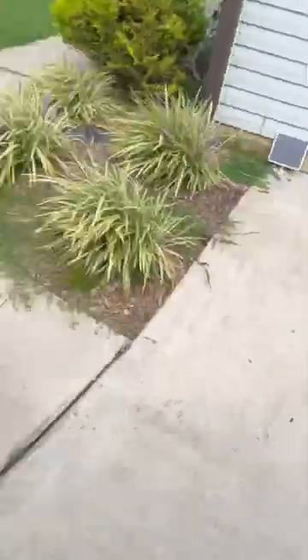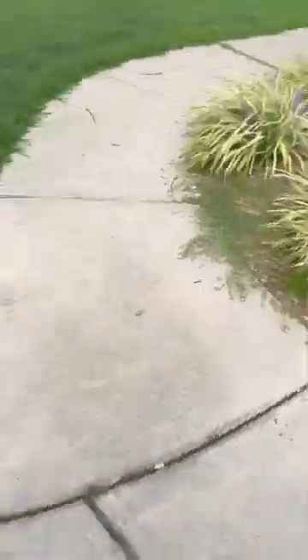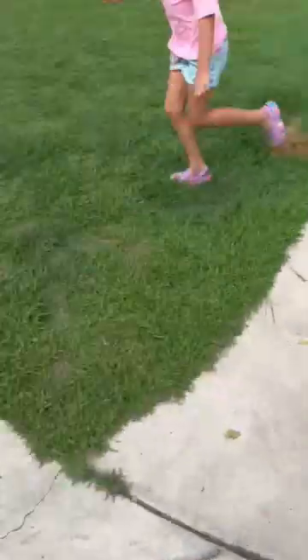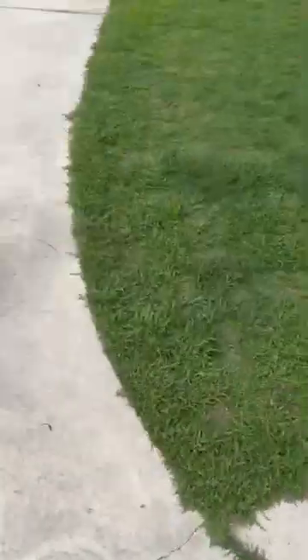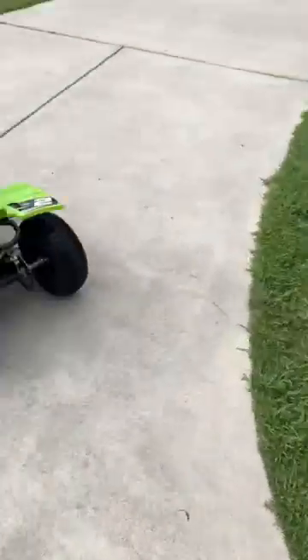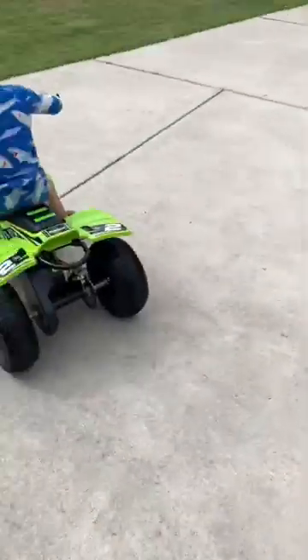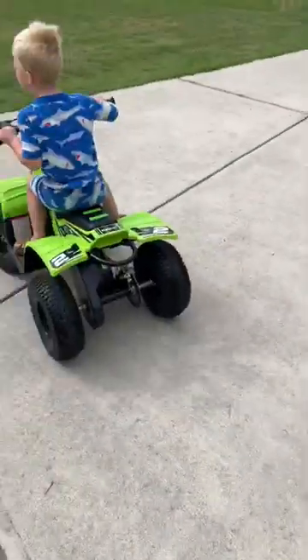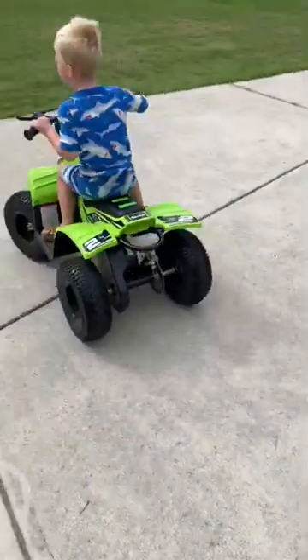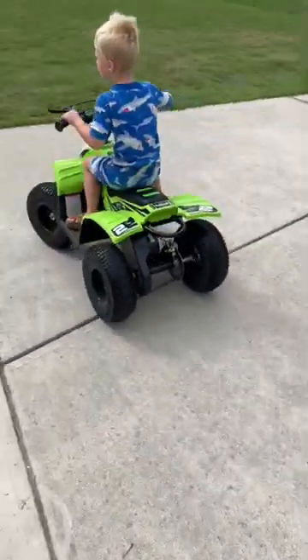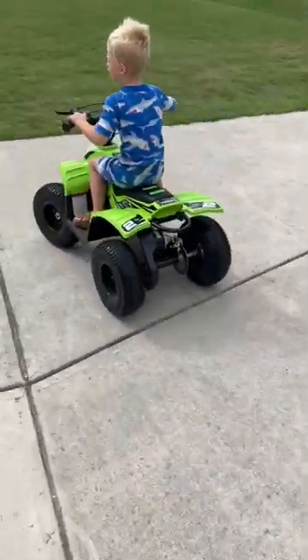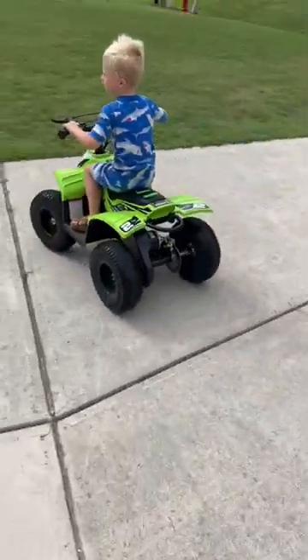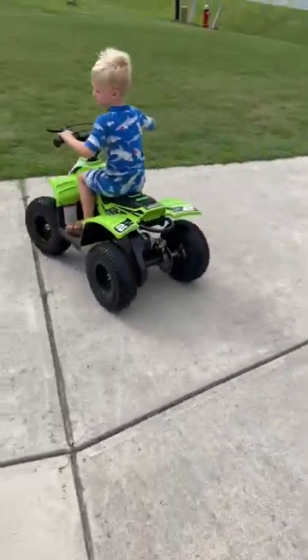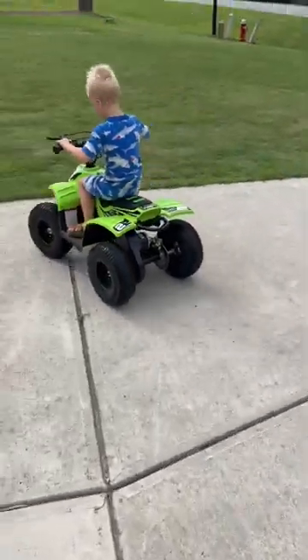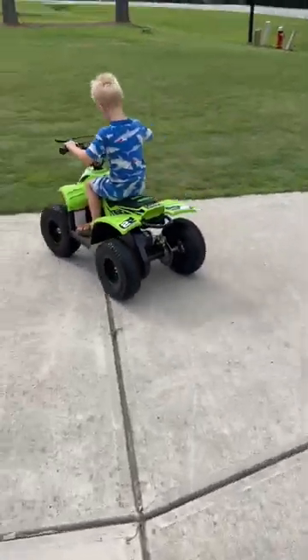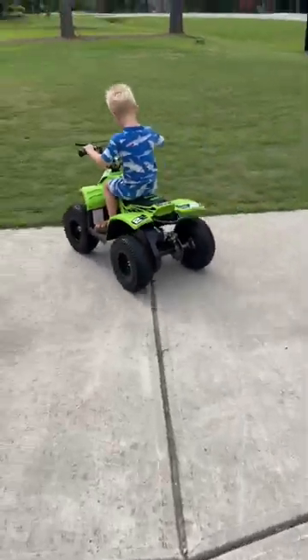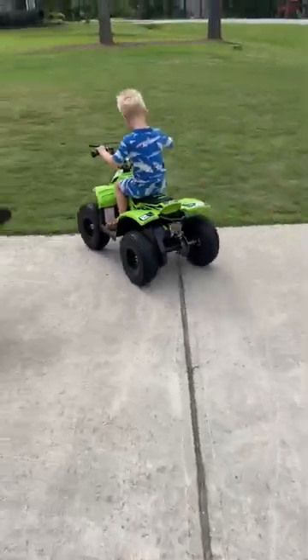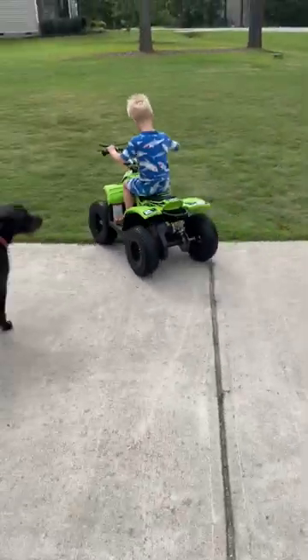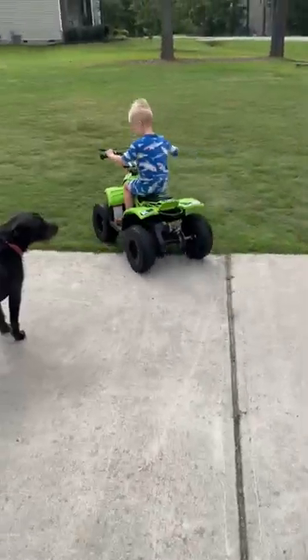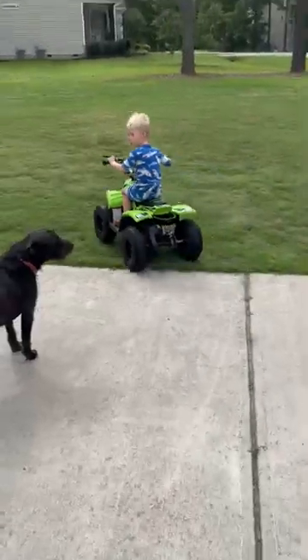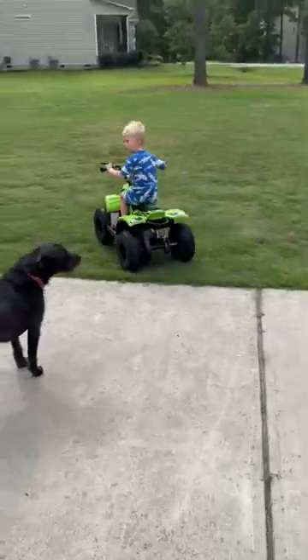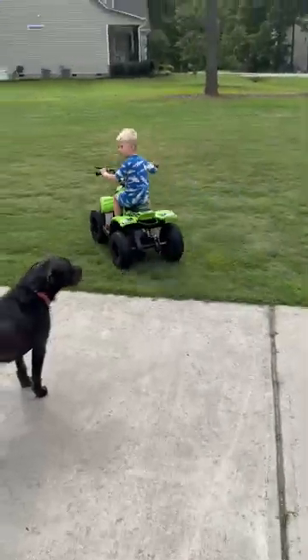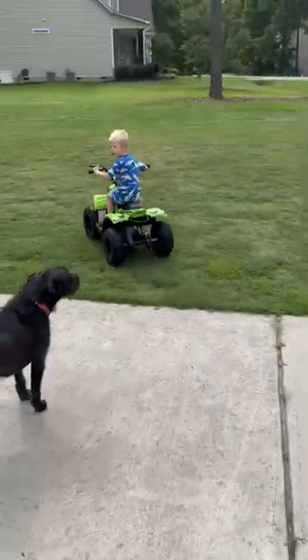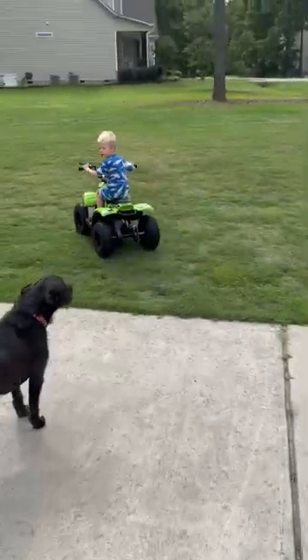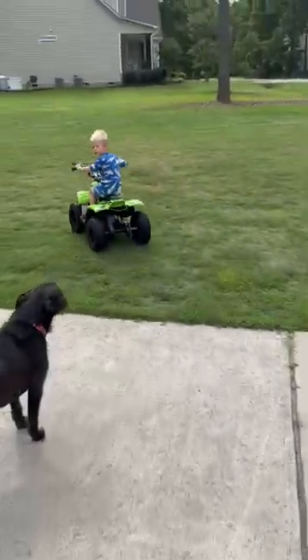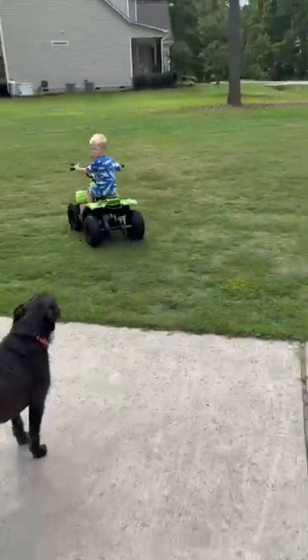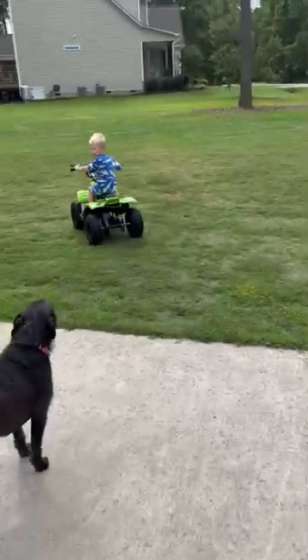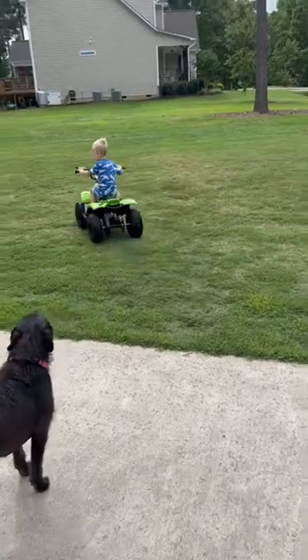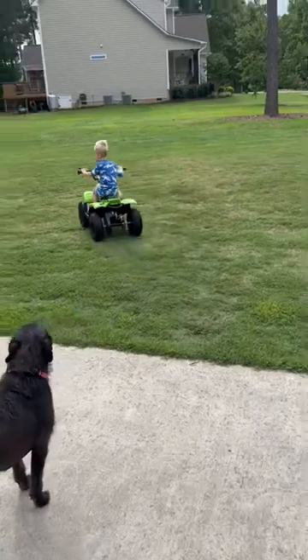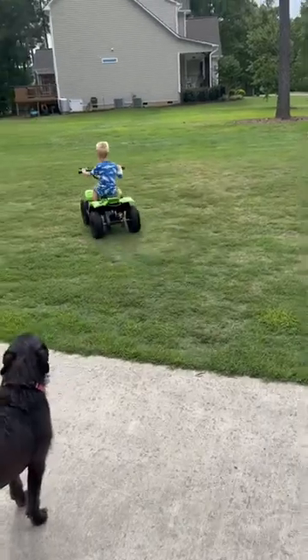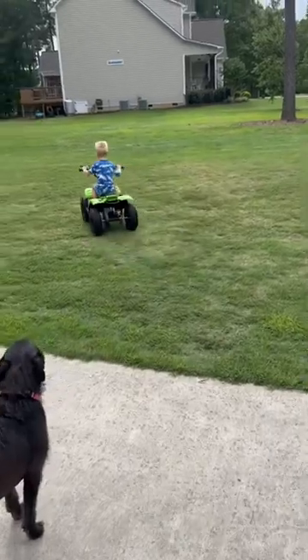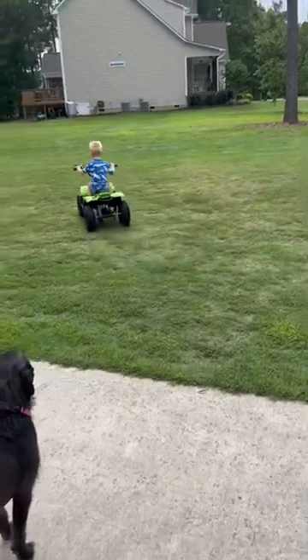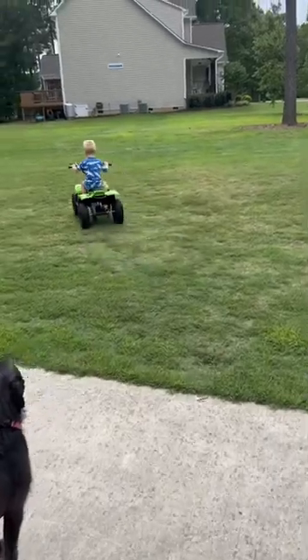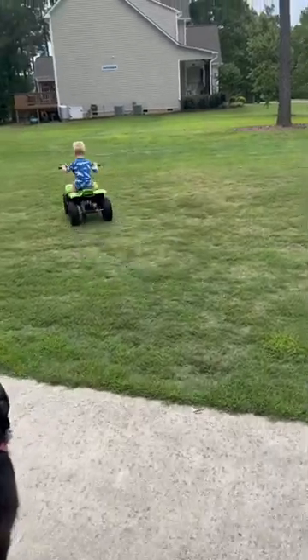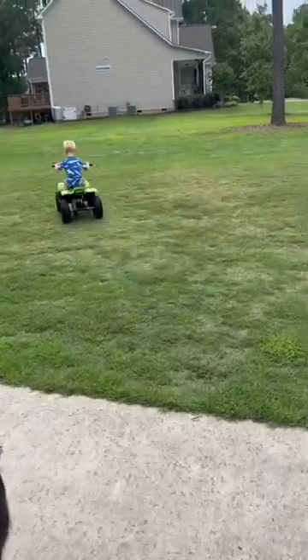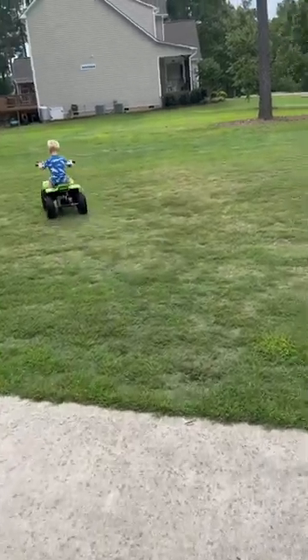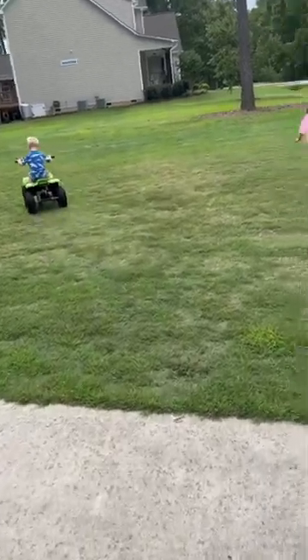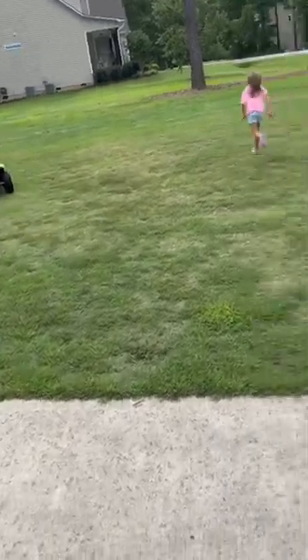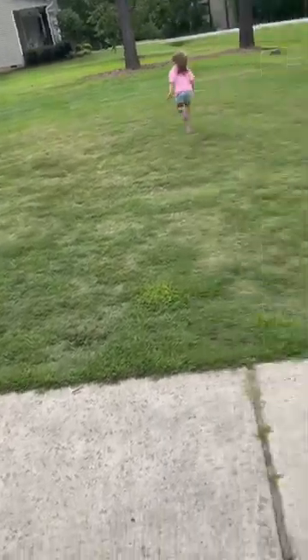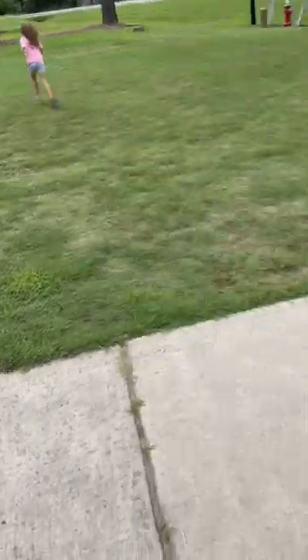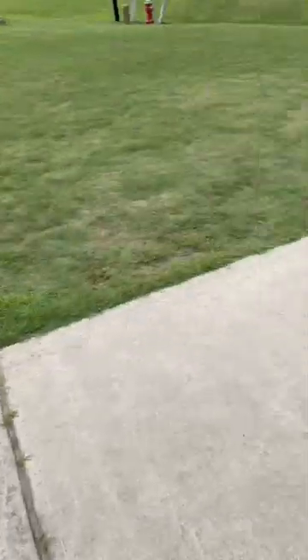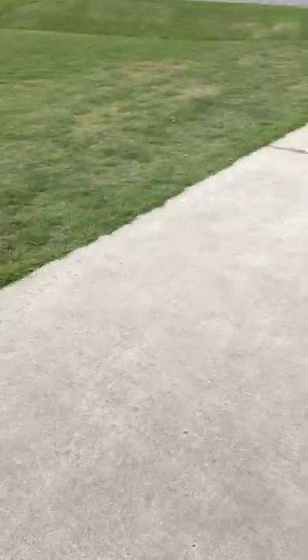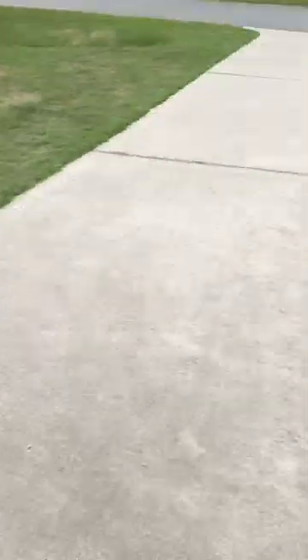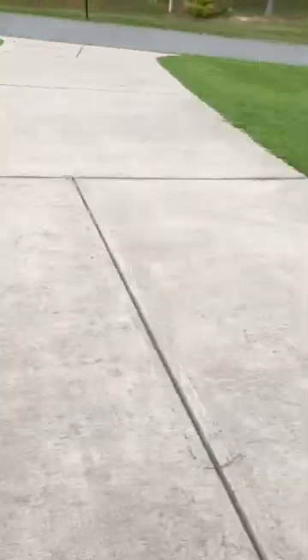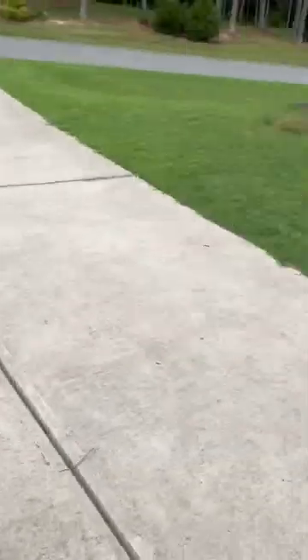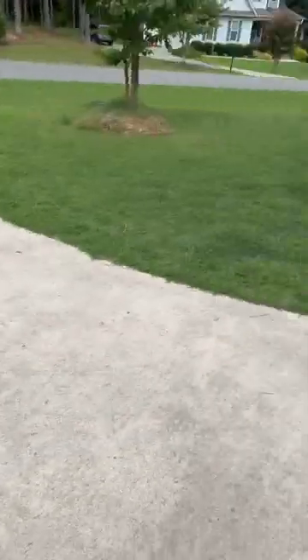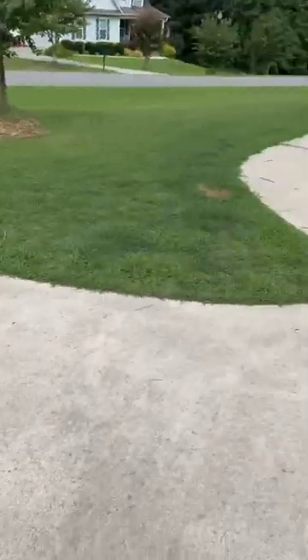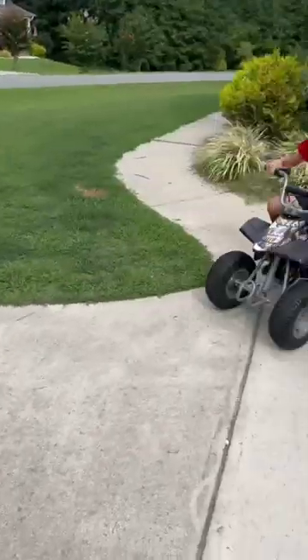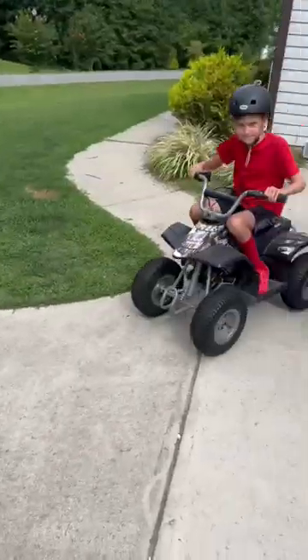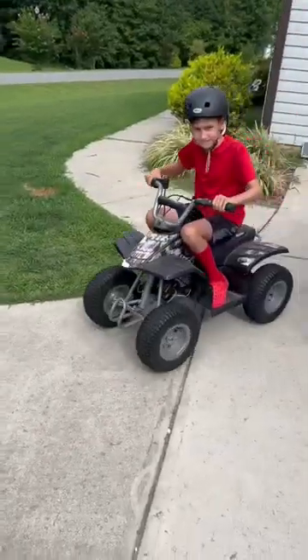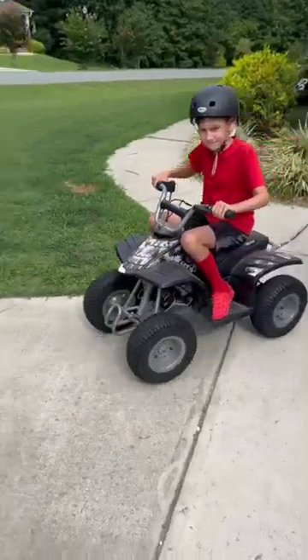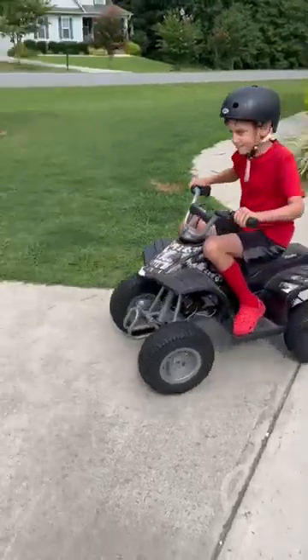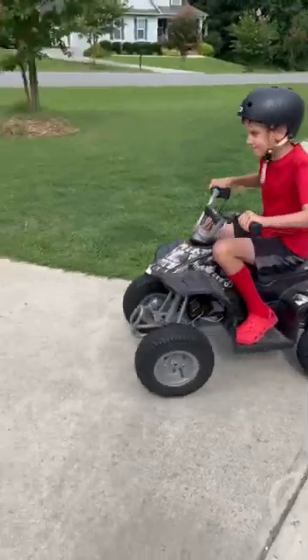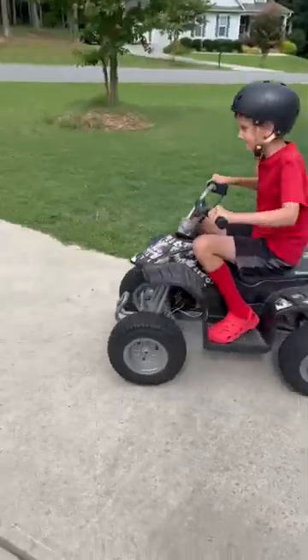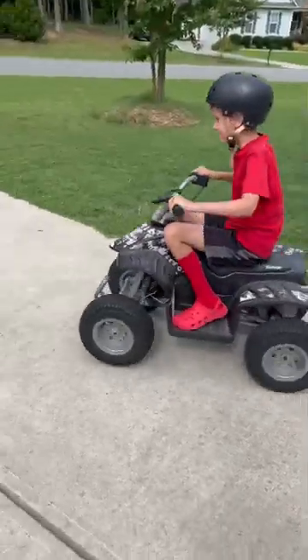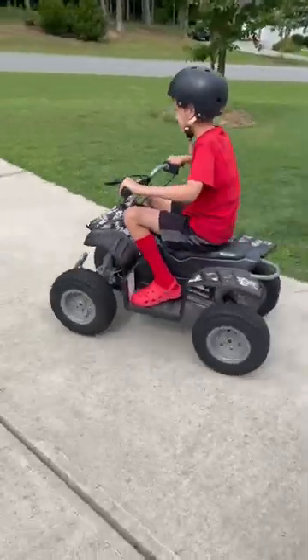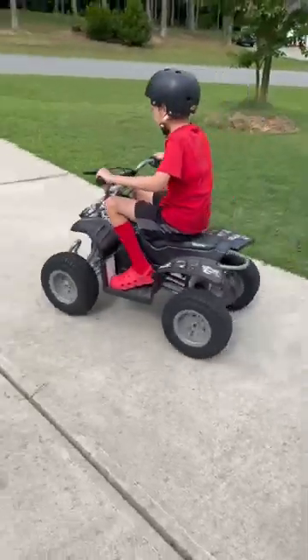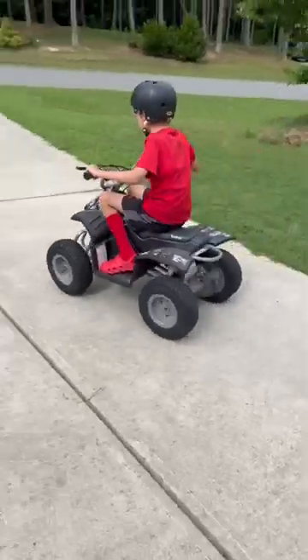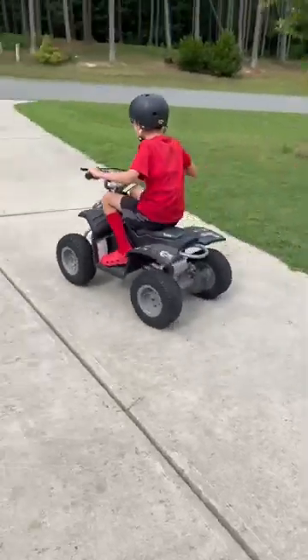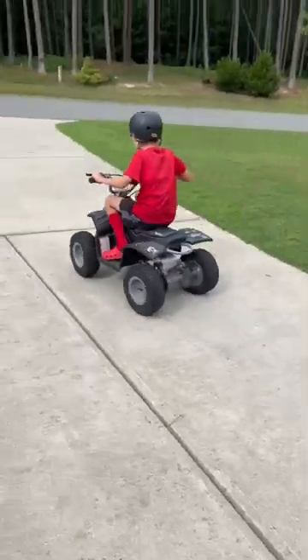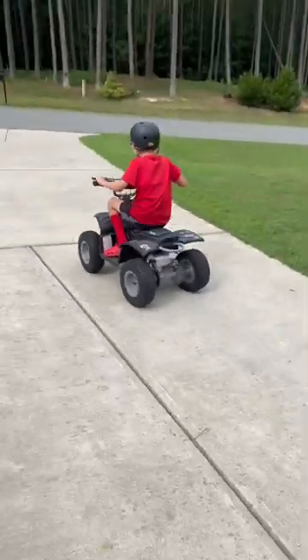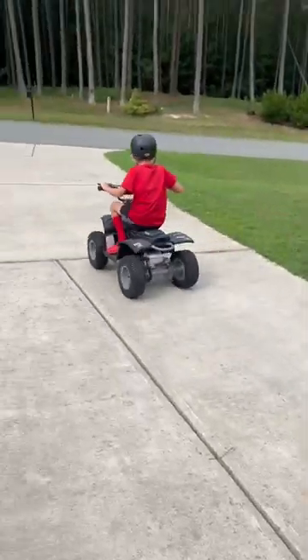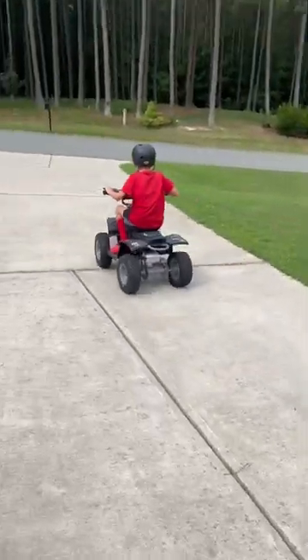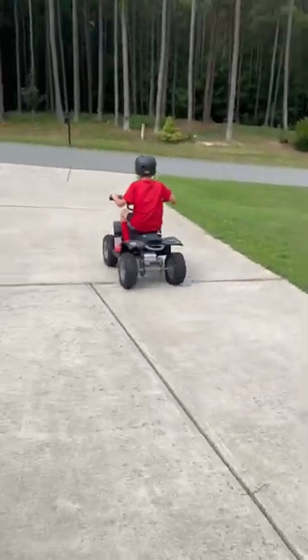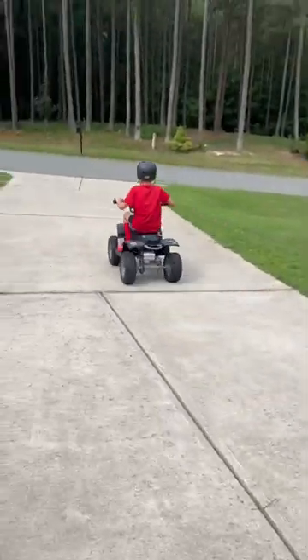So that is a regular Razor quad, and this is the 36 volt upgraded quad.